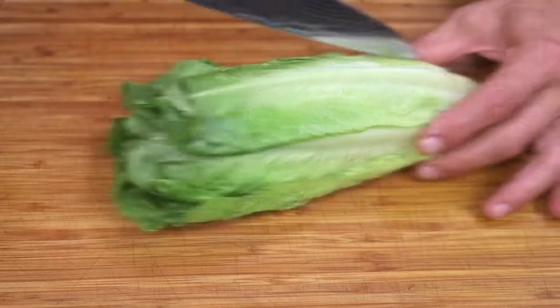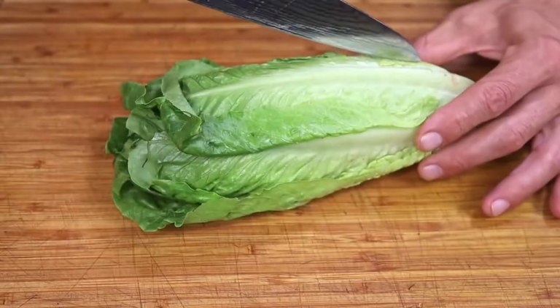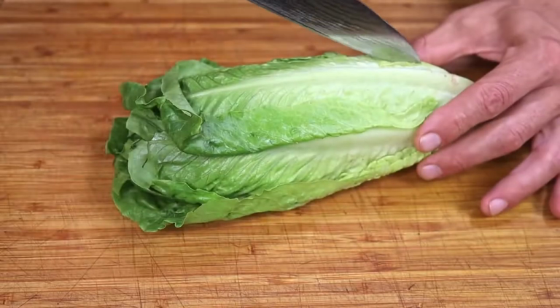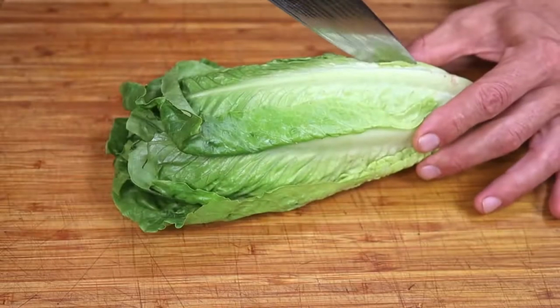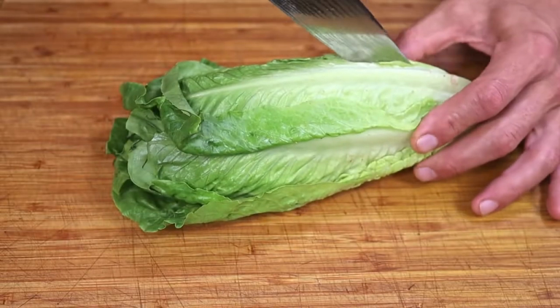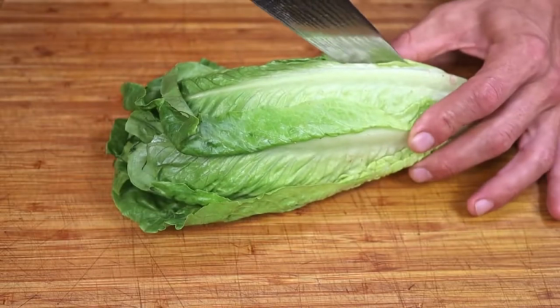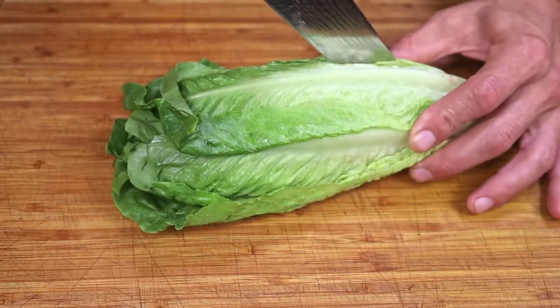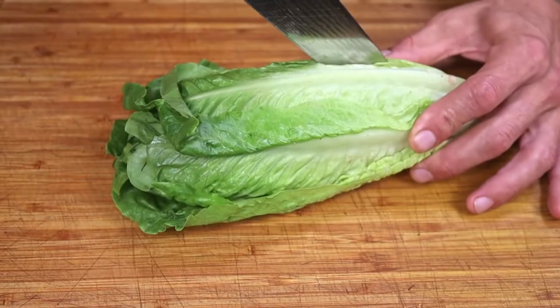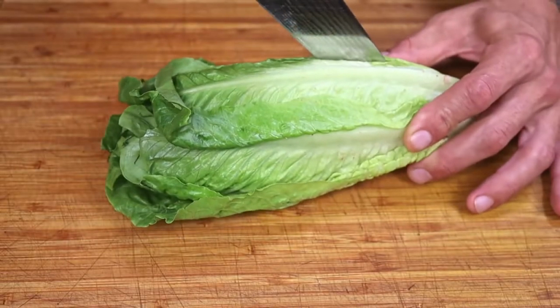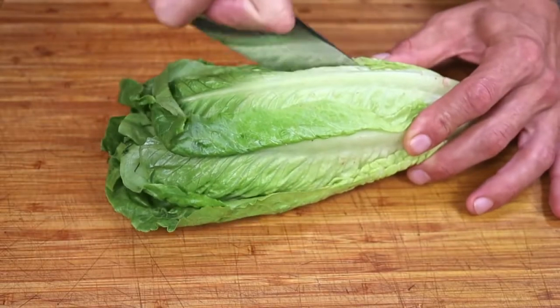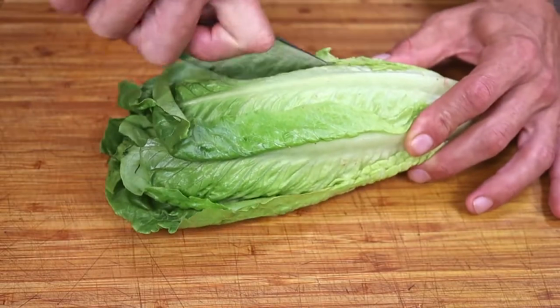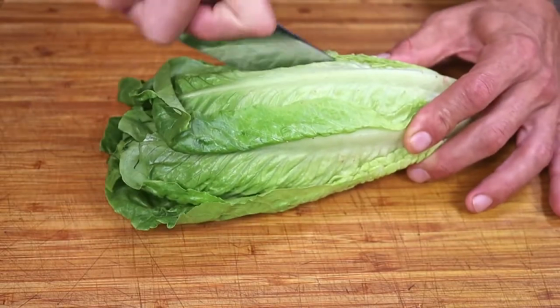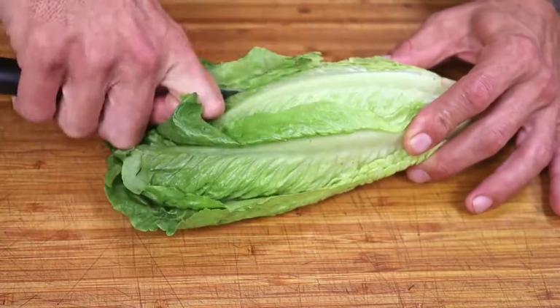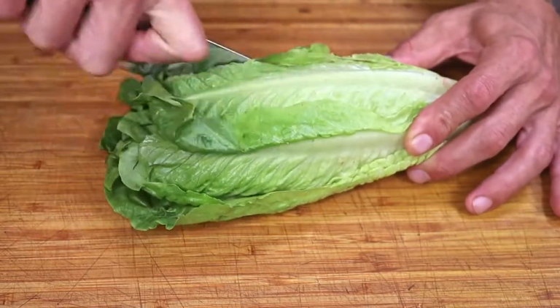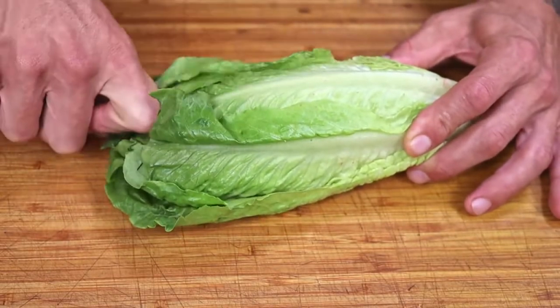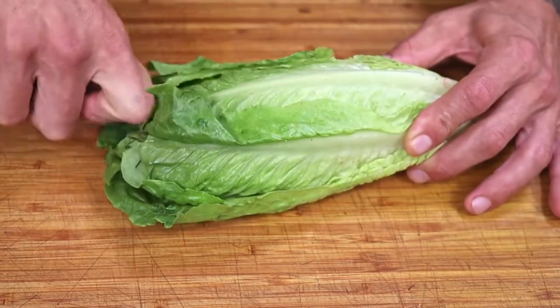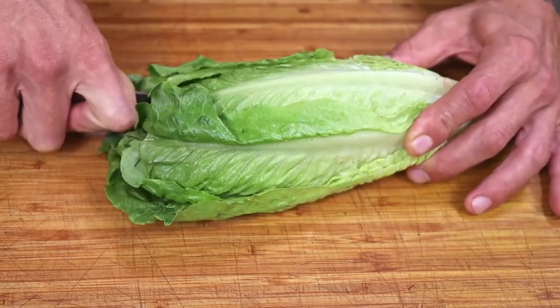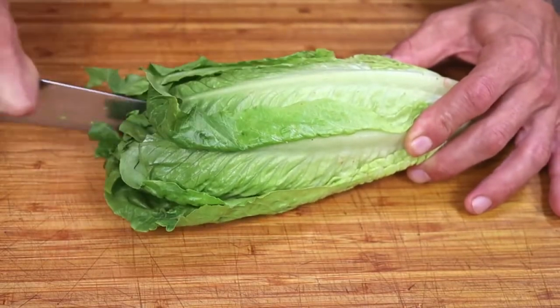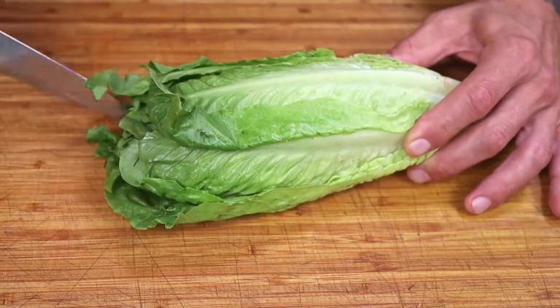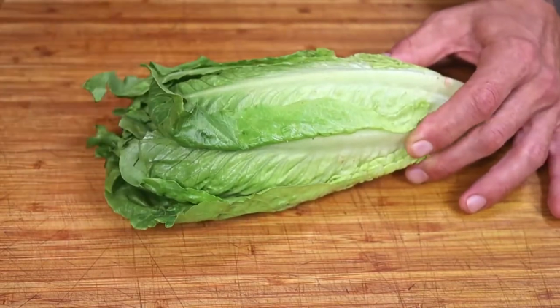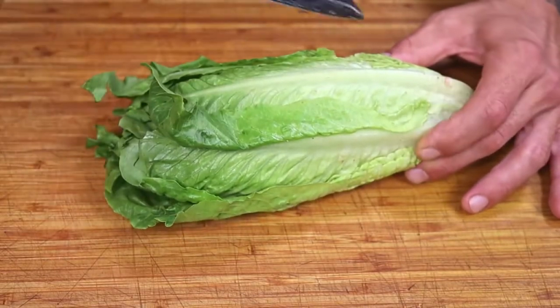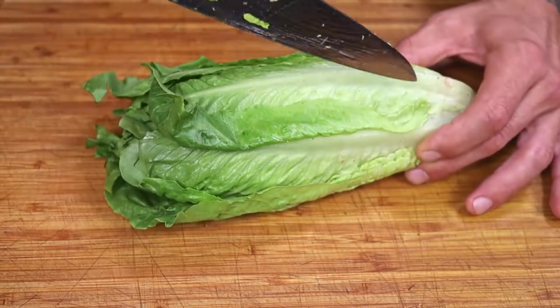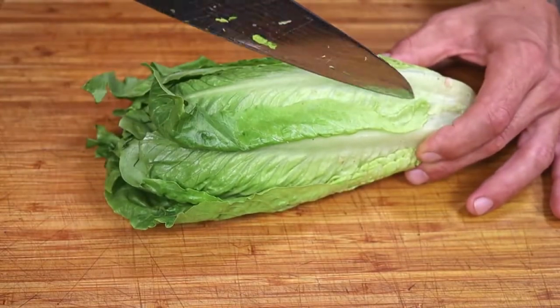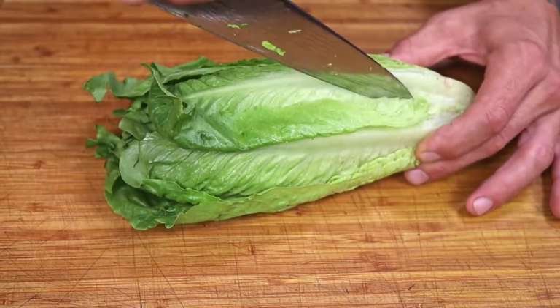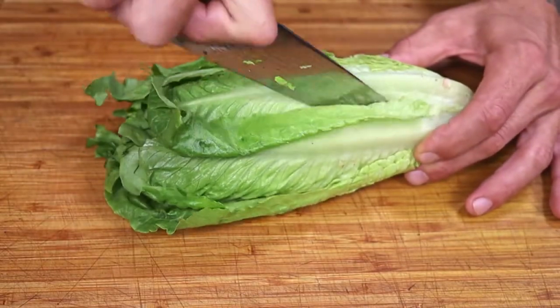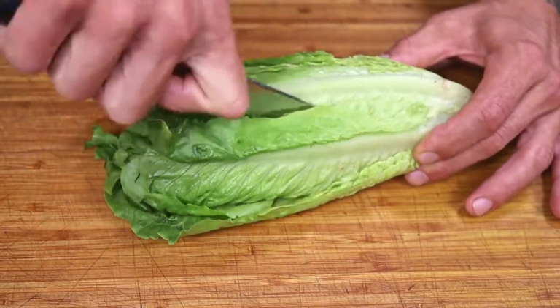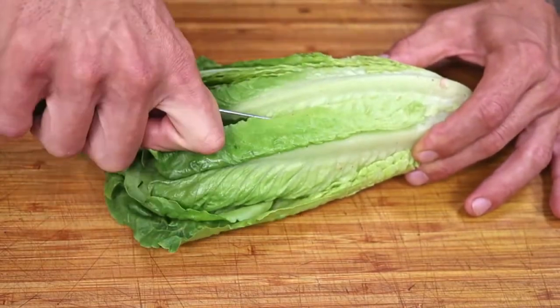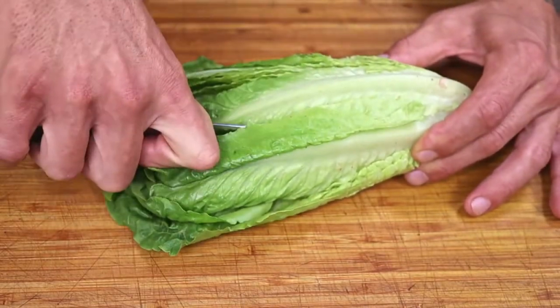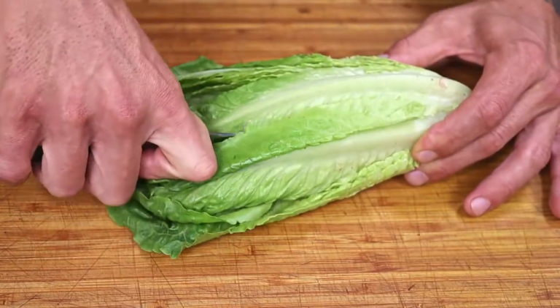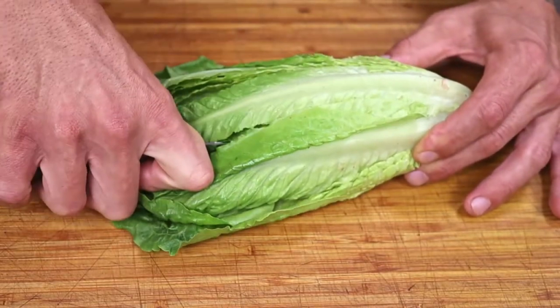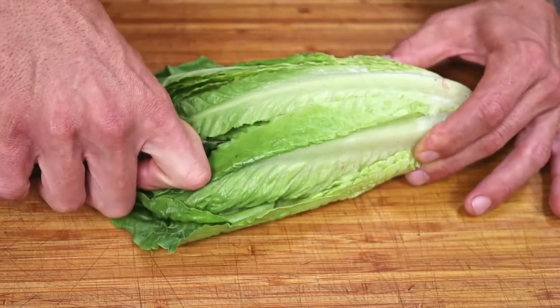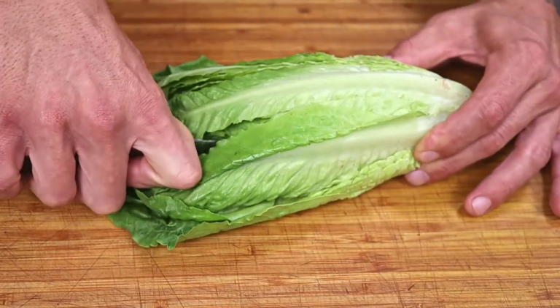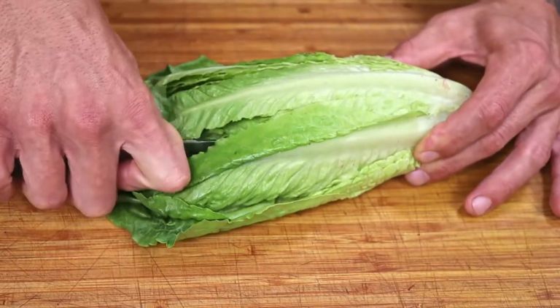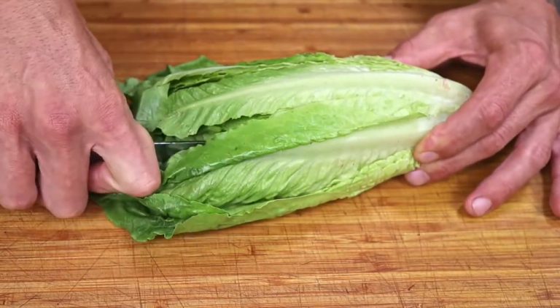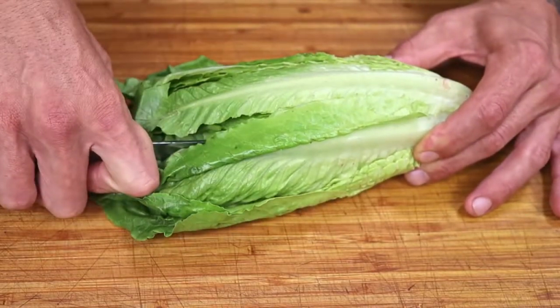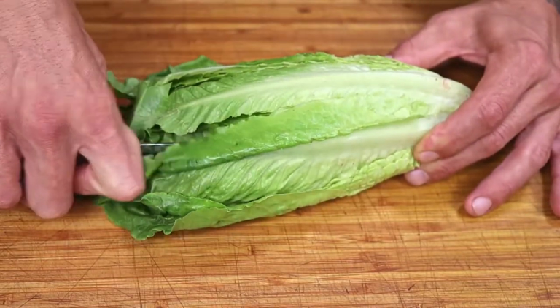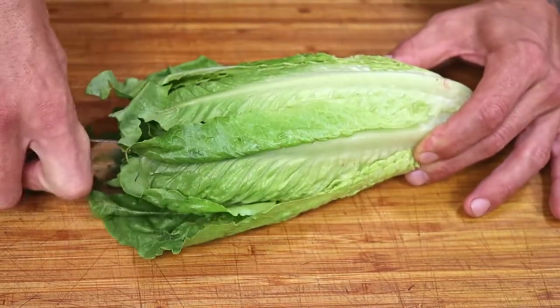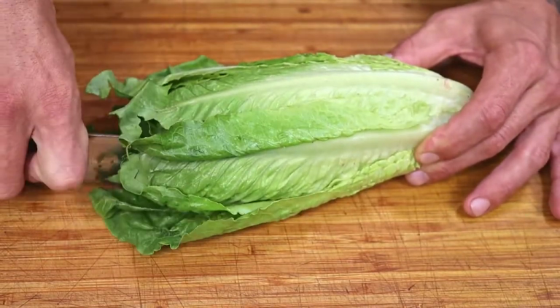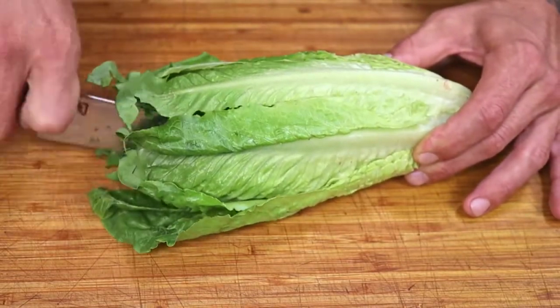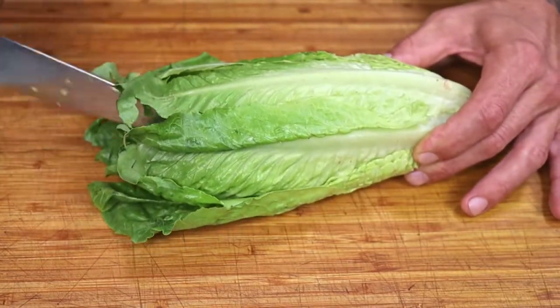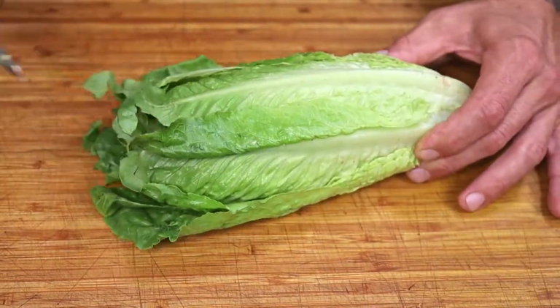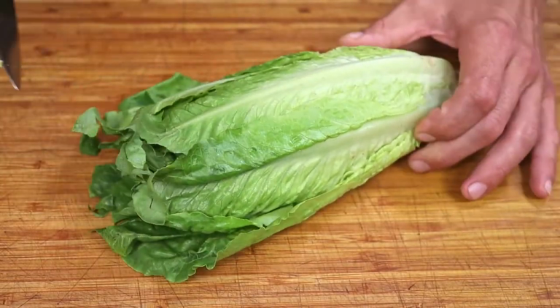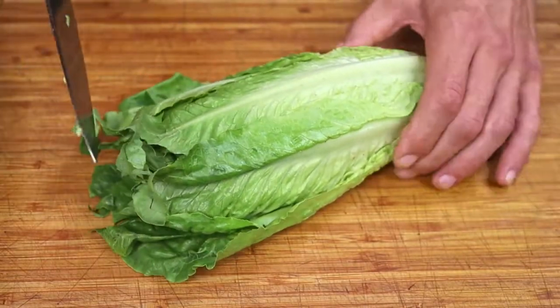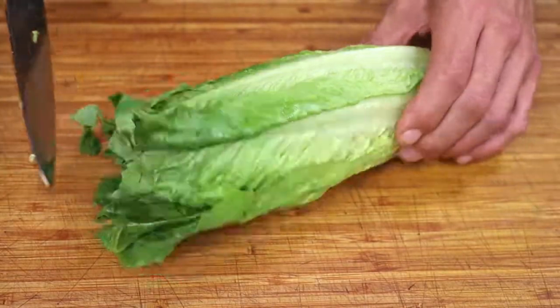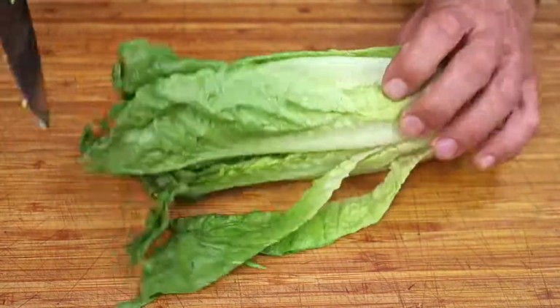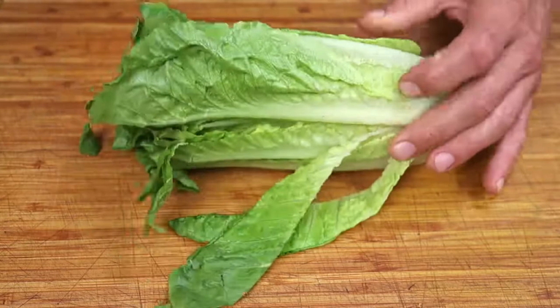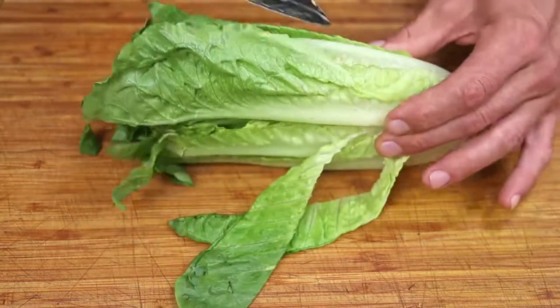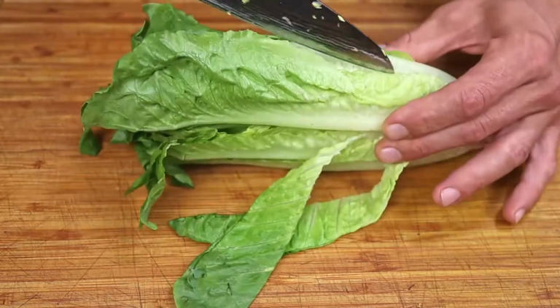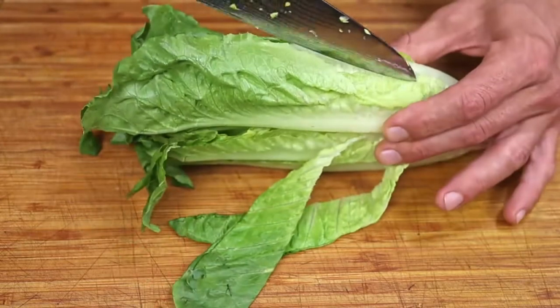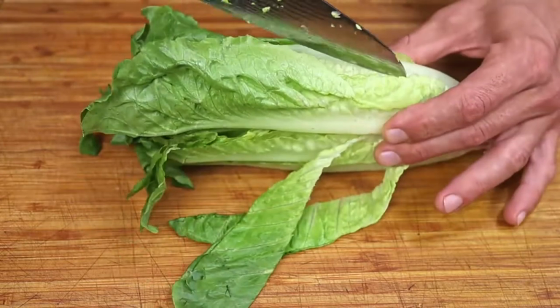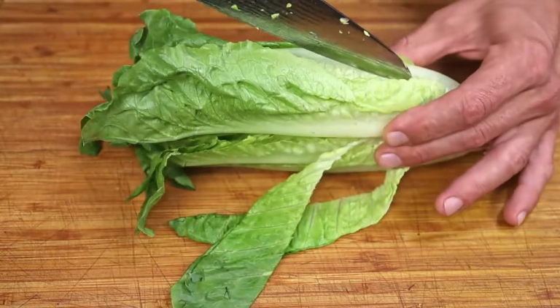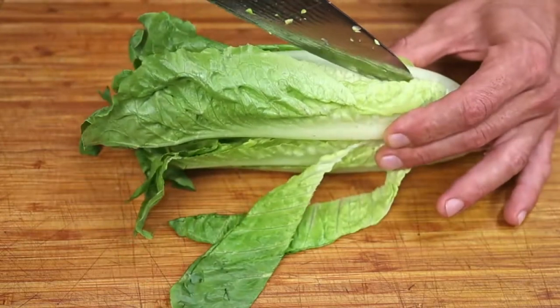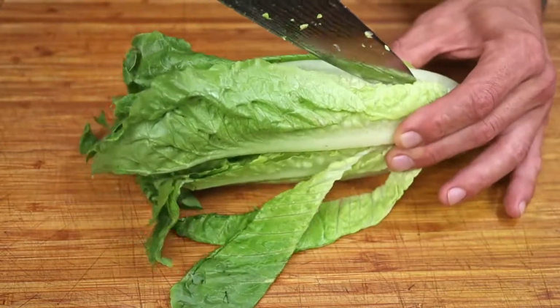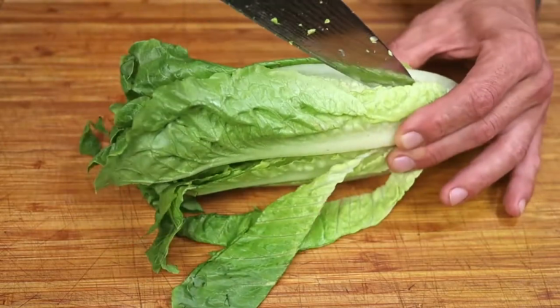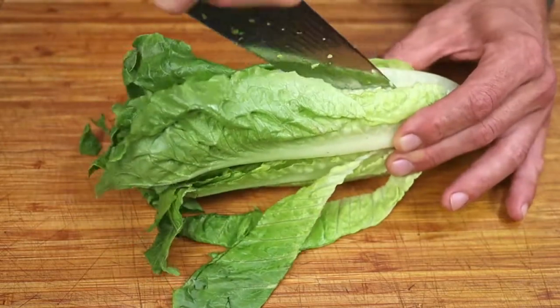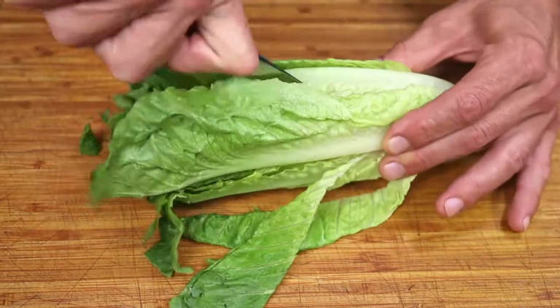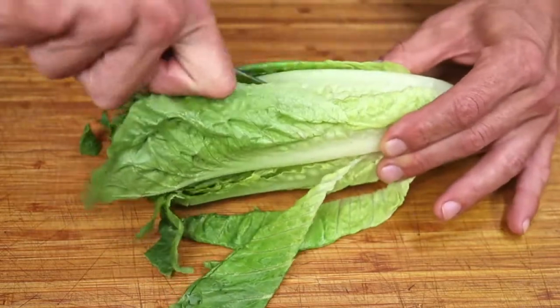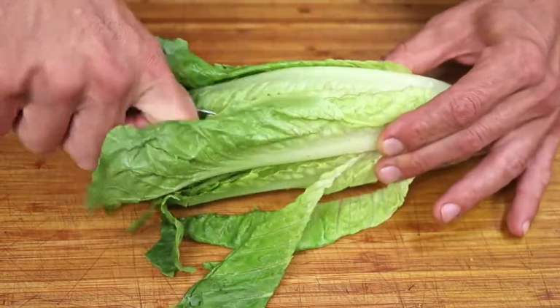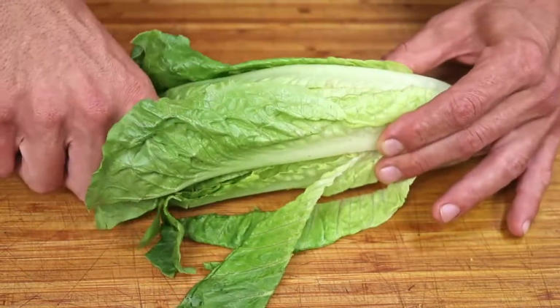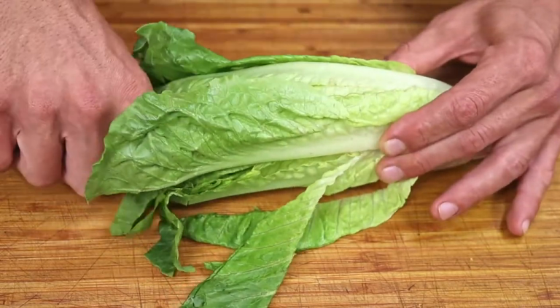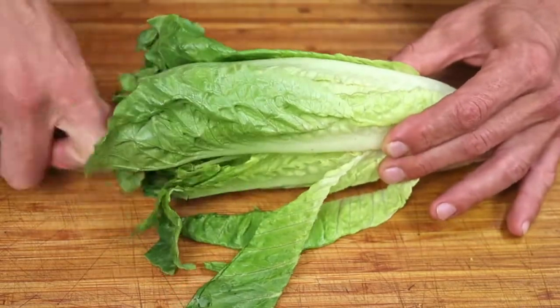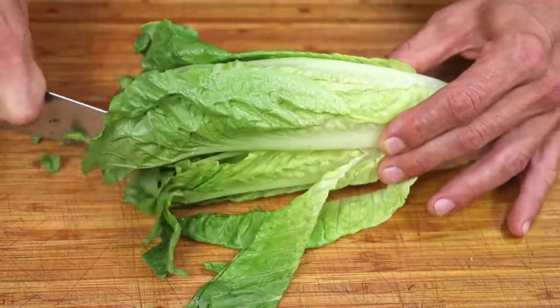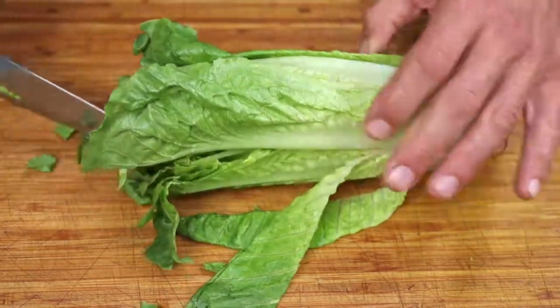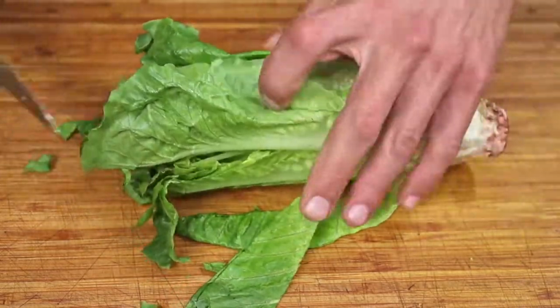Time to chop up those salad veggies. There really is no right or wrong way to cut all of them, so just do it as you see fit.